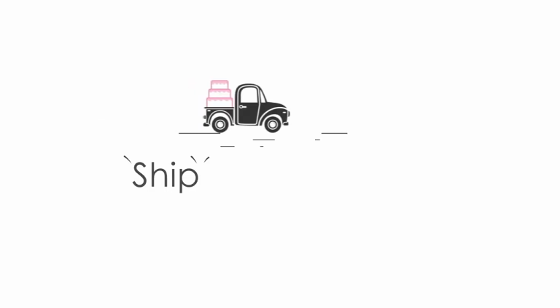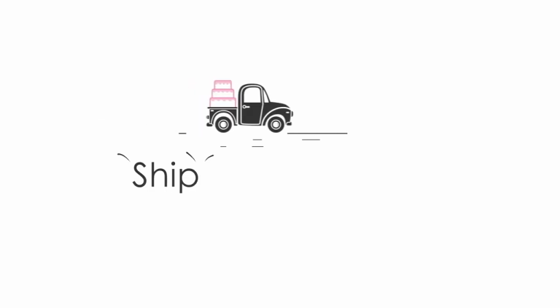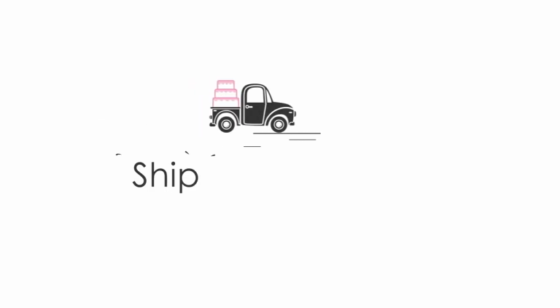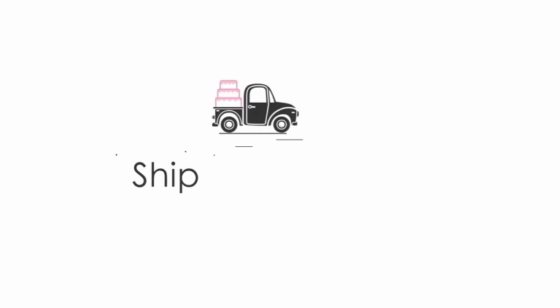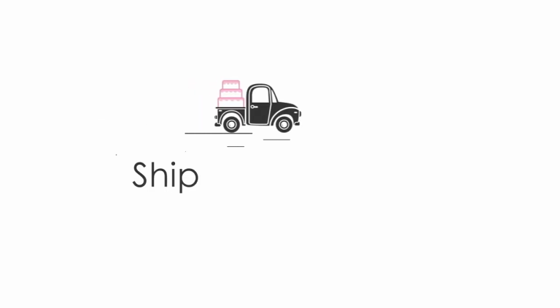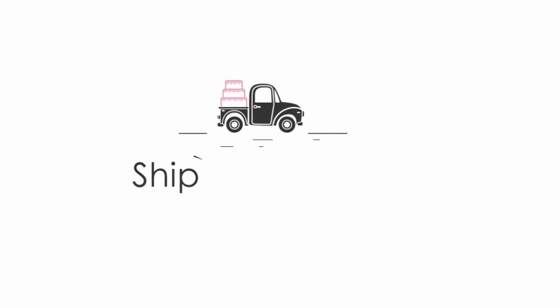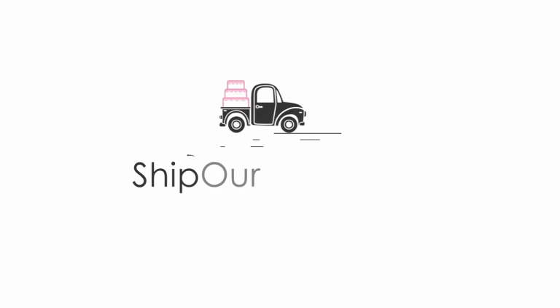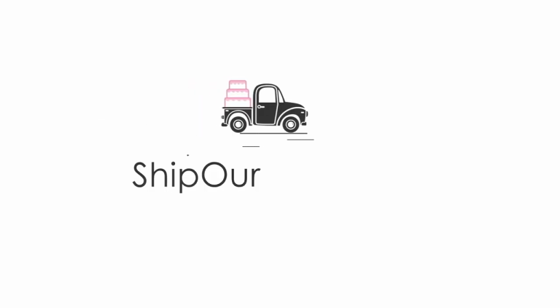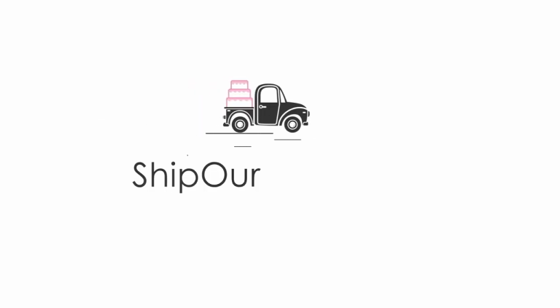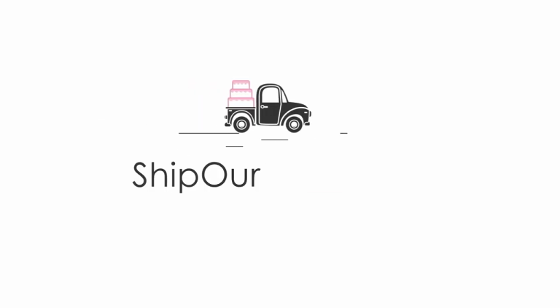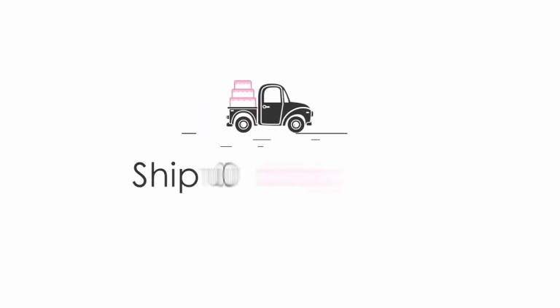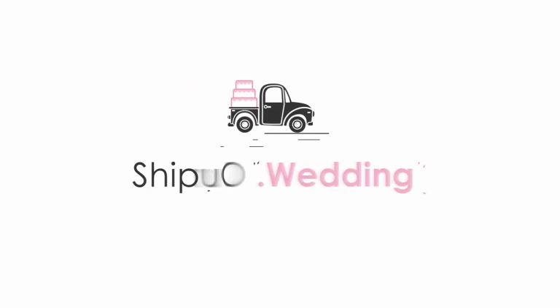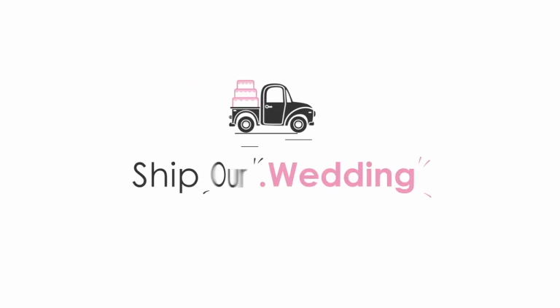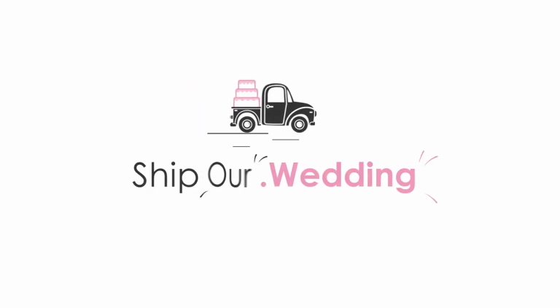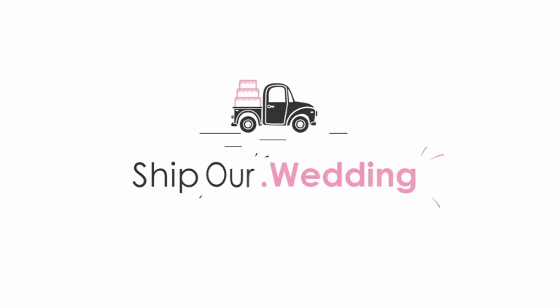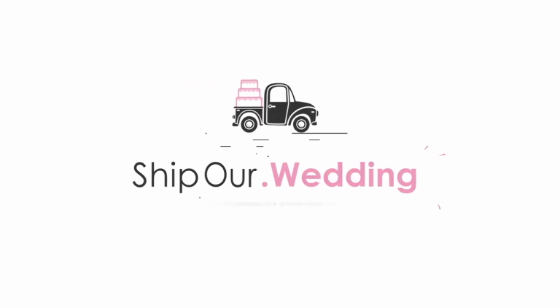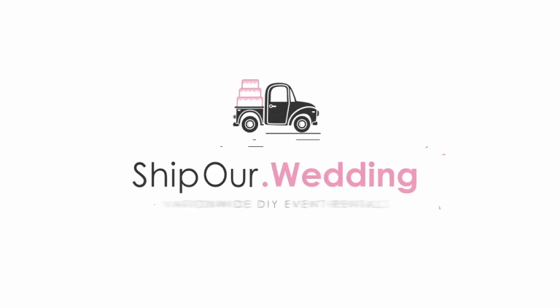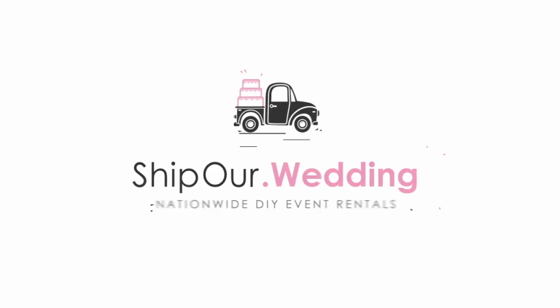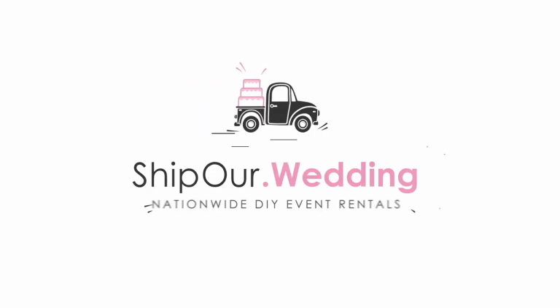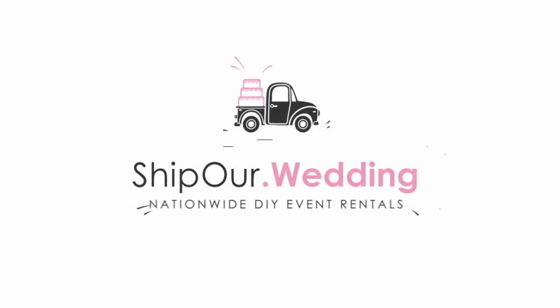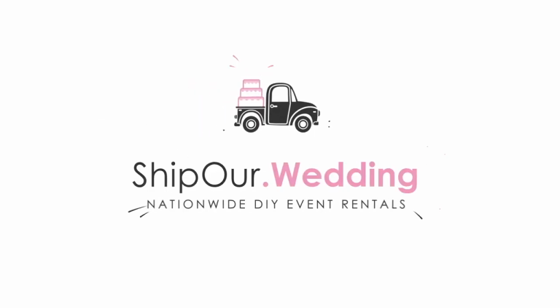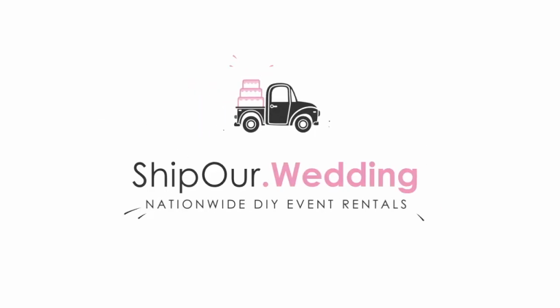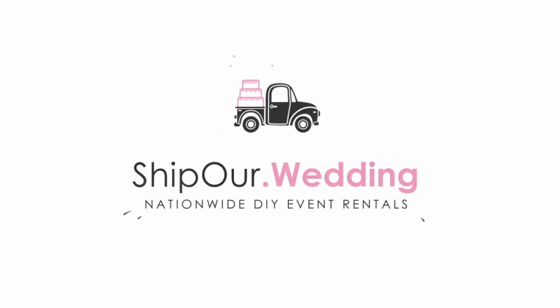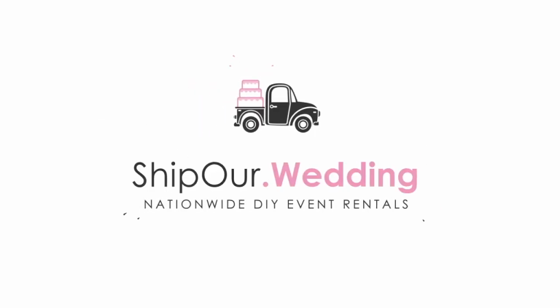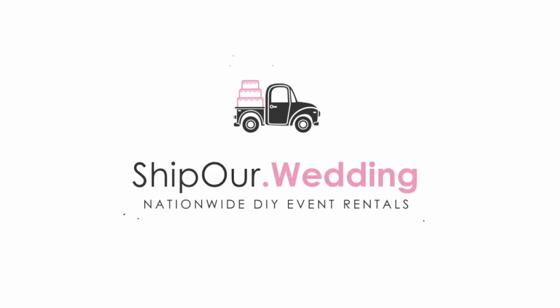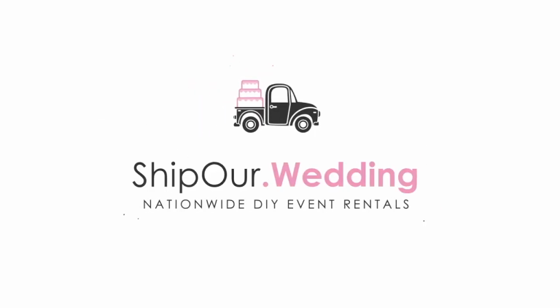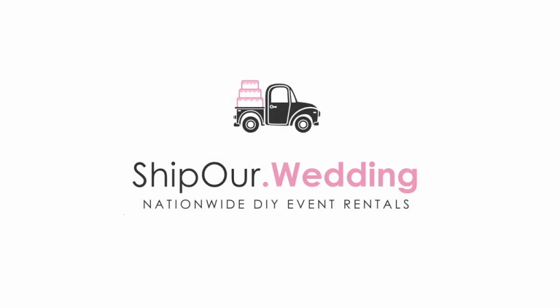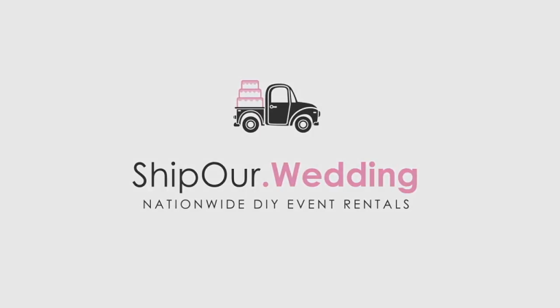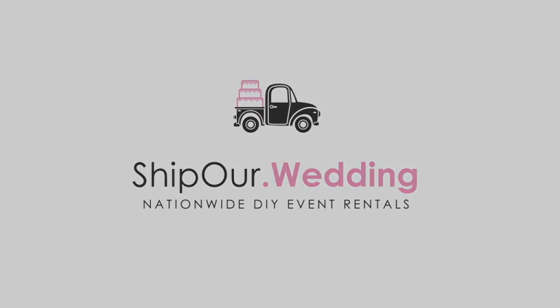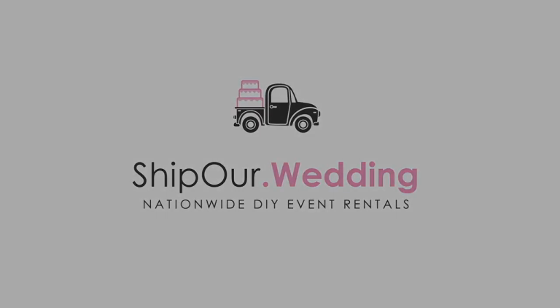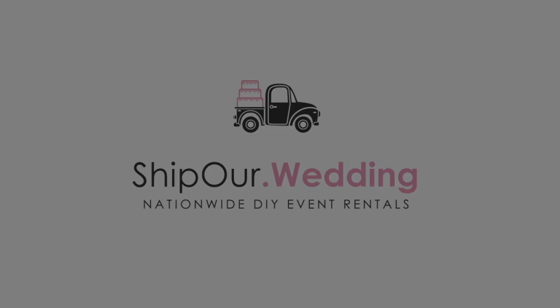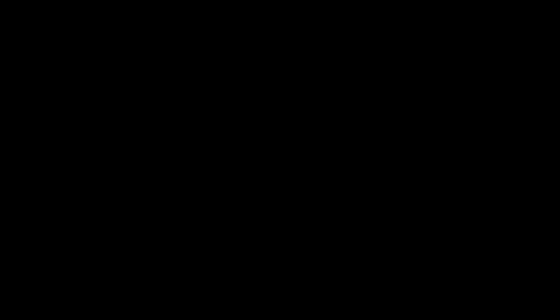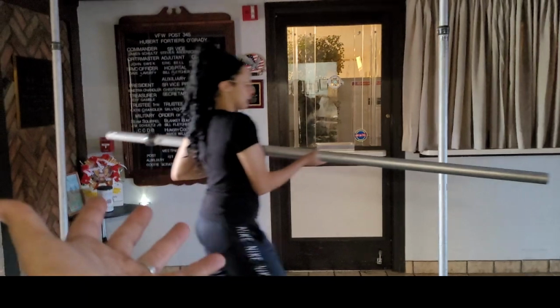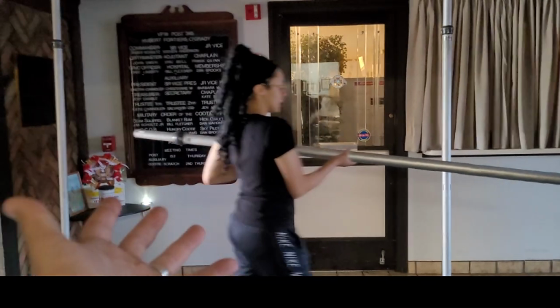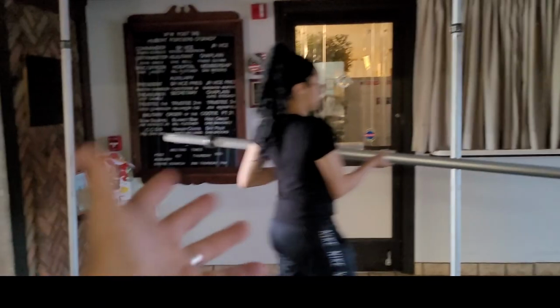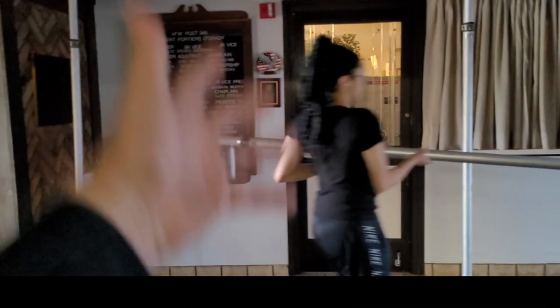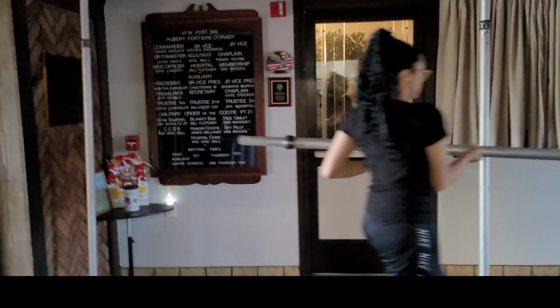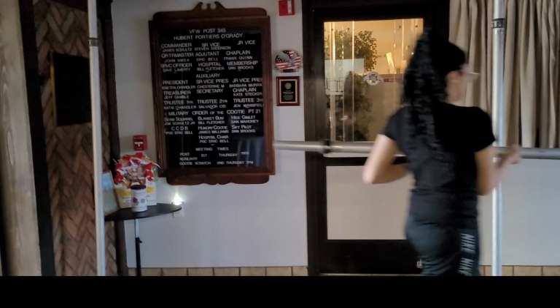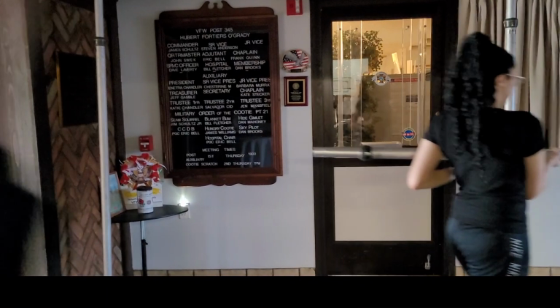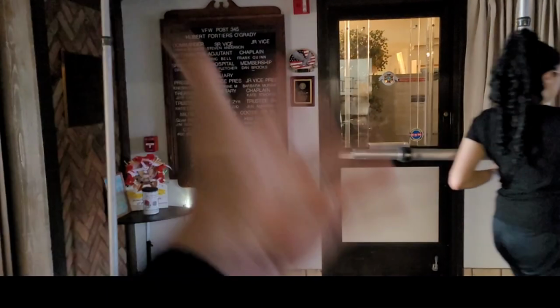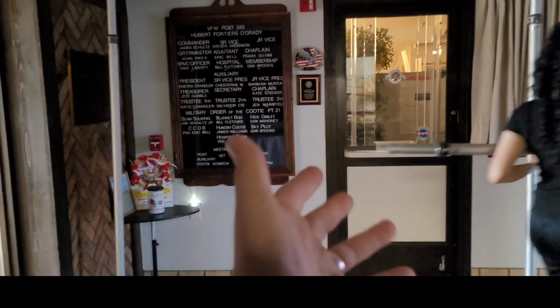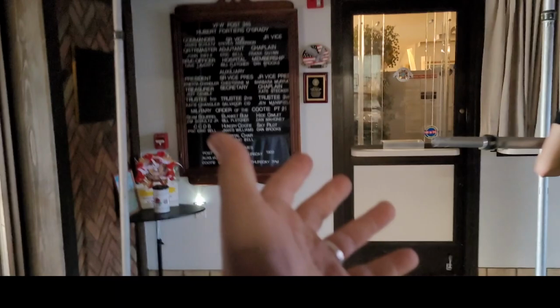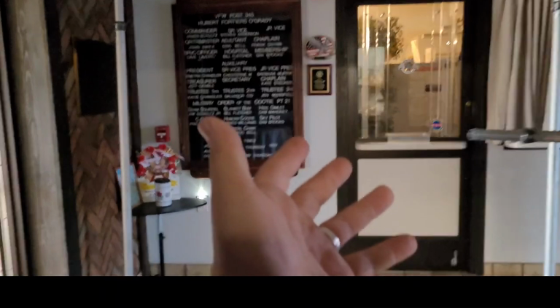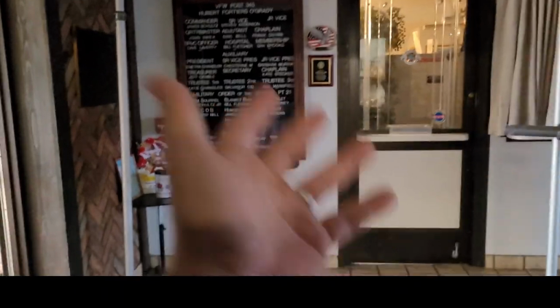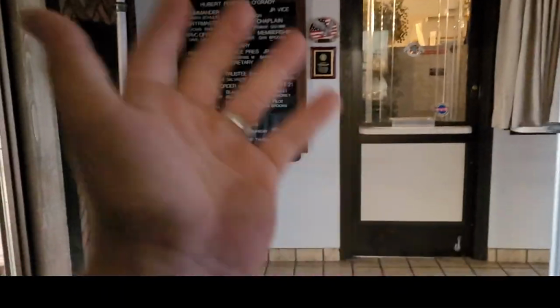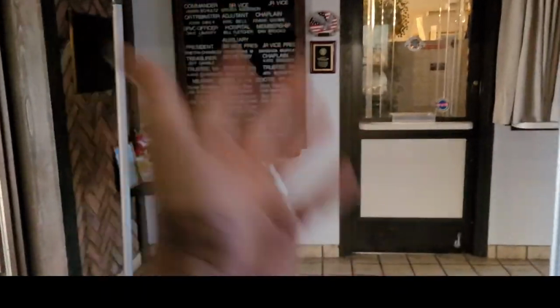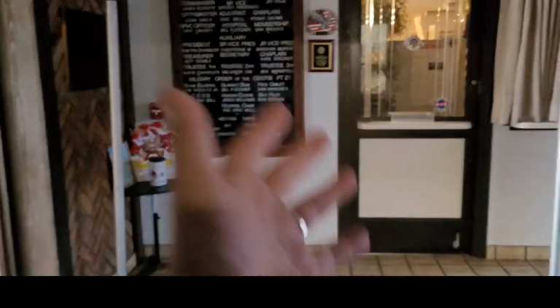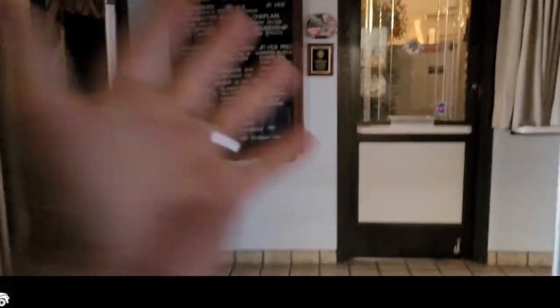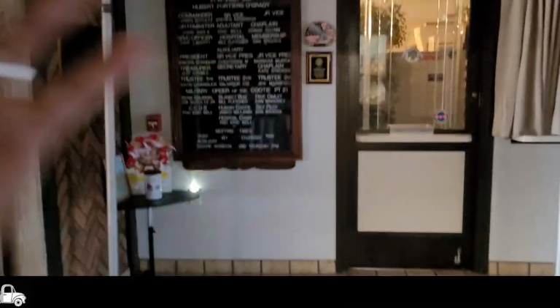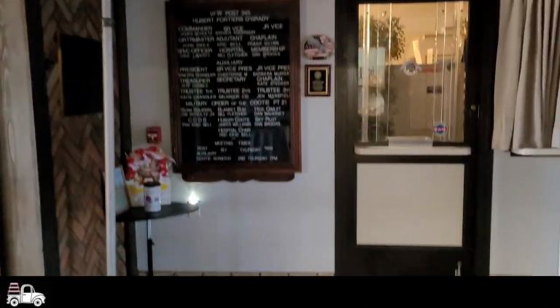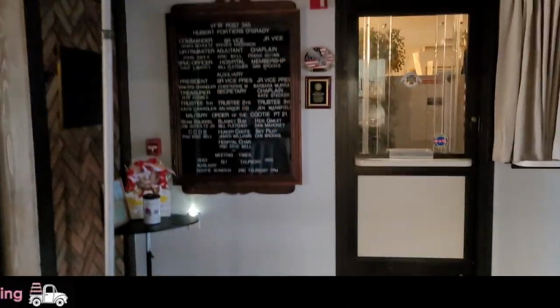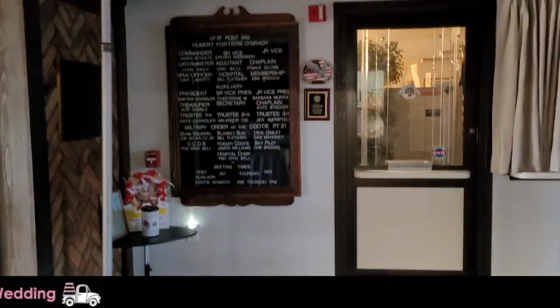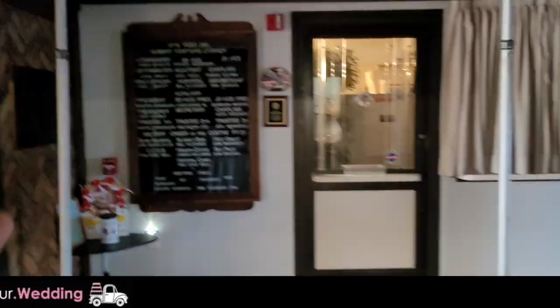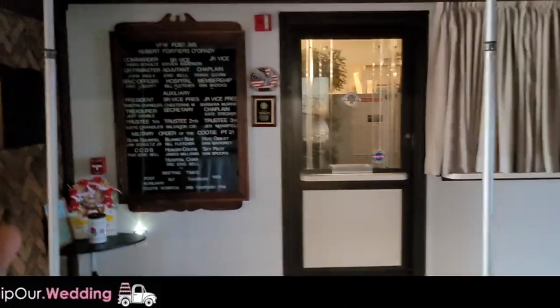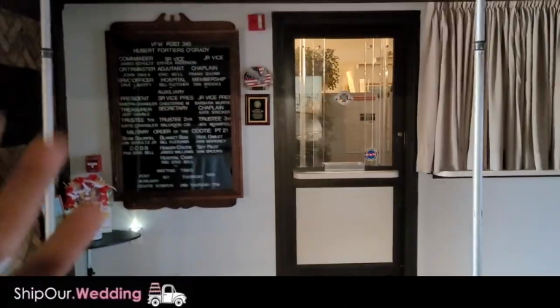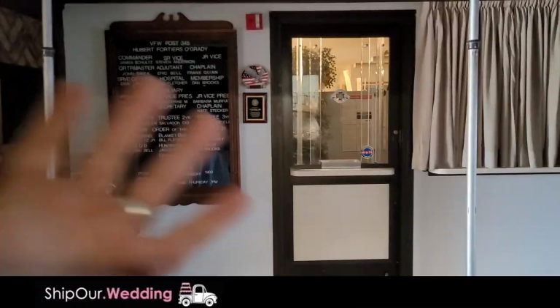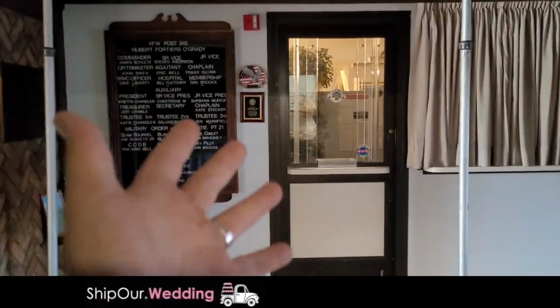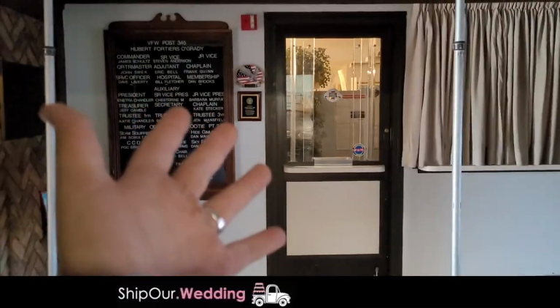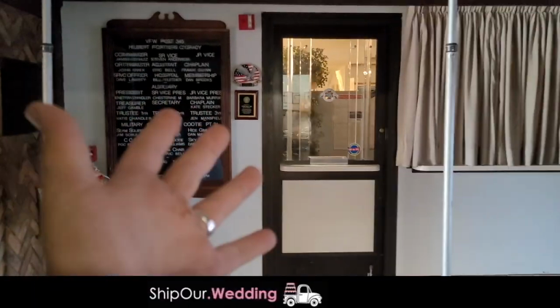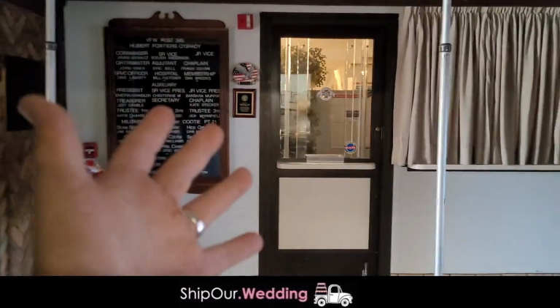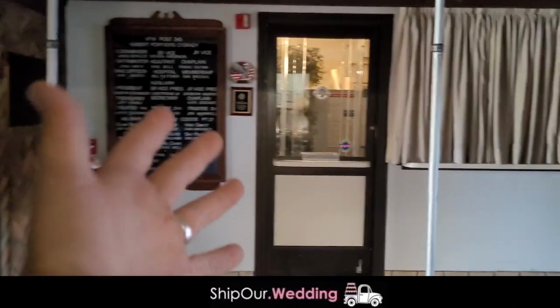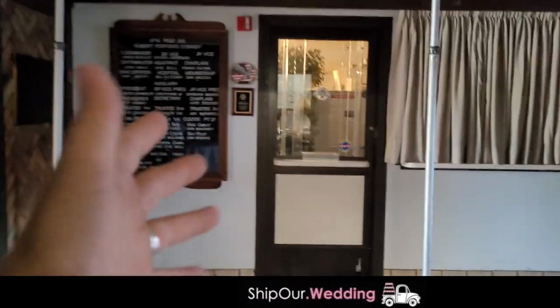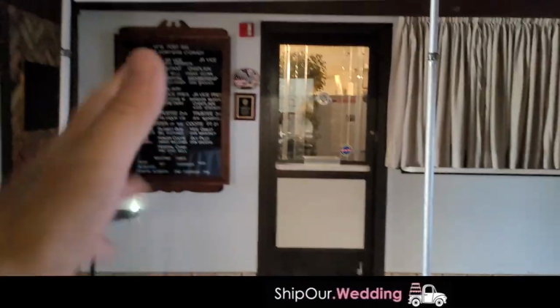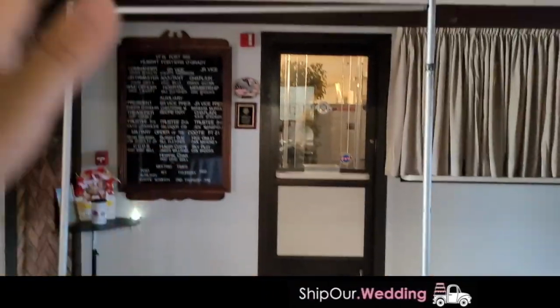How's it going? Hope you're enjoying your weekend. Well, you're probably watching this any day of the week. For us right now, it is the weekend. This is Rob with Ship Our Wedding.